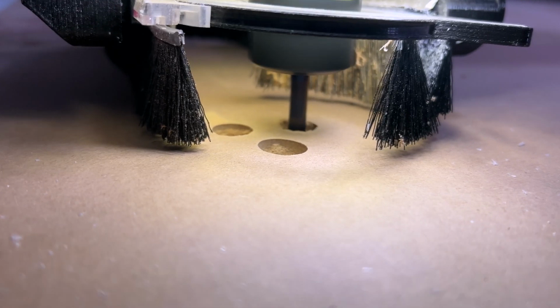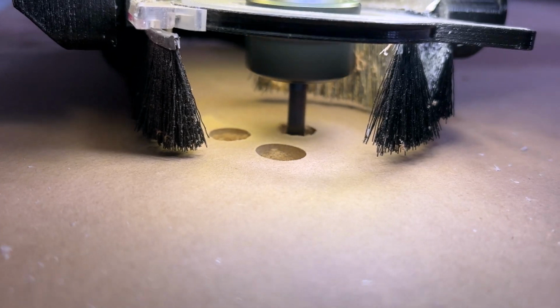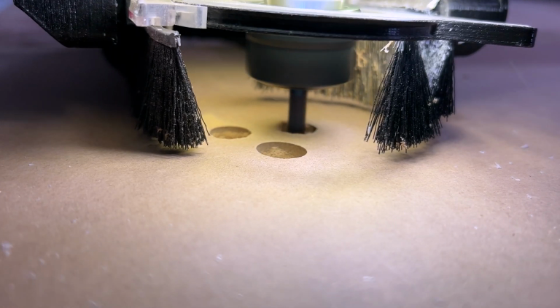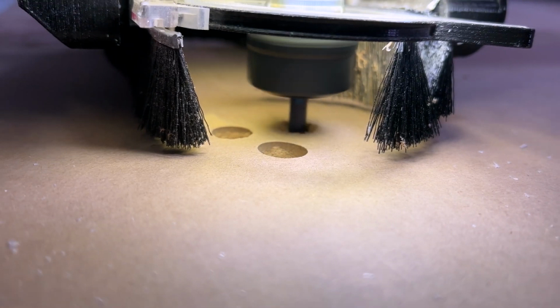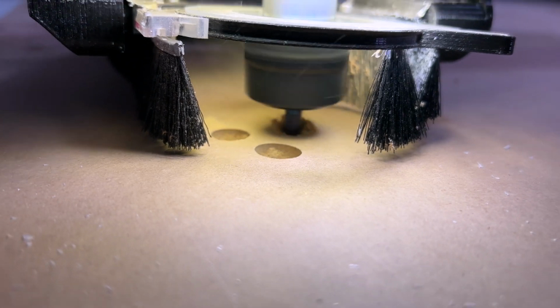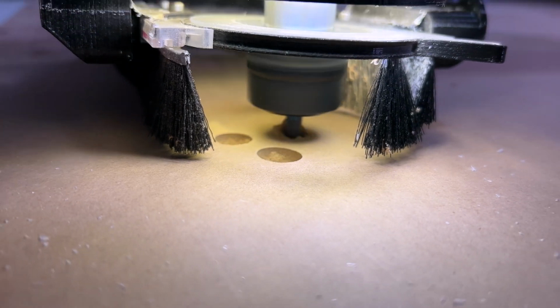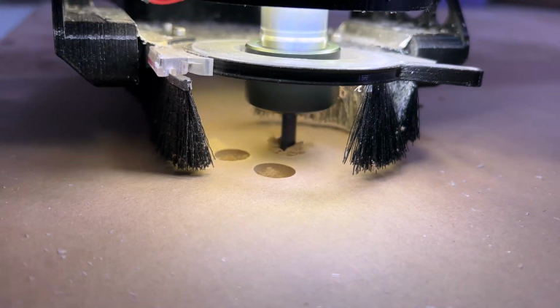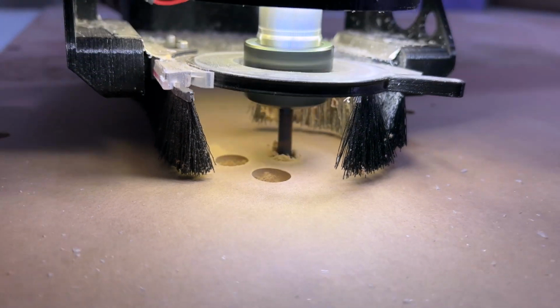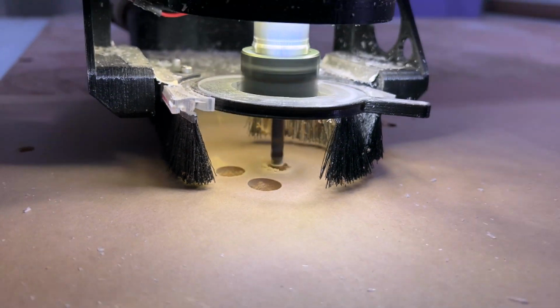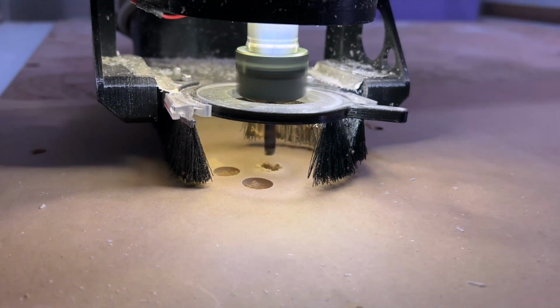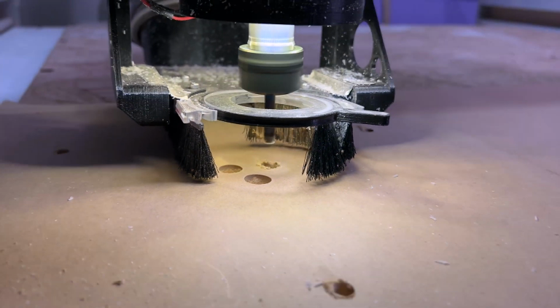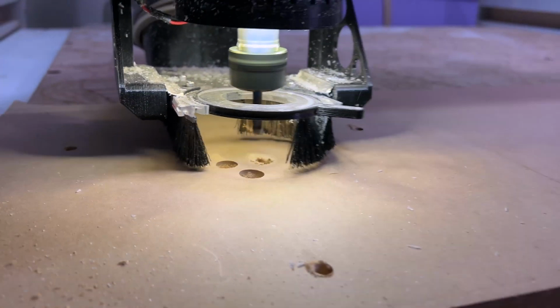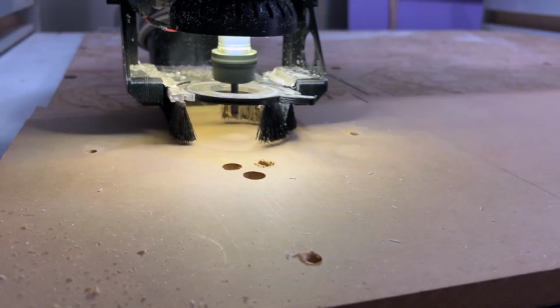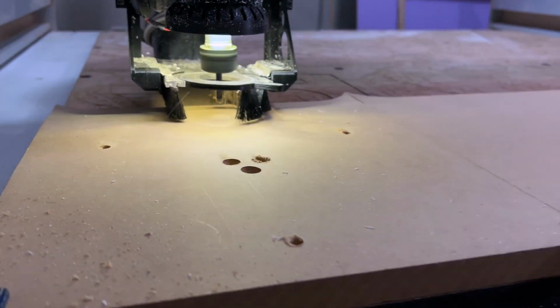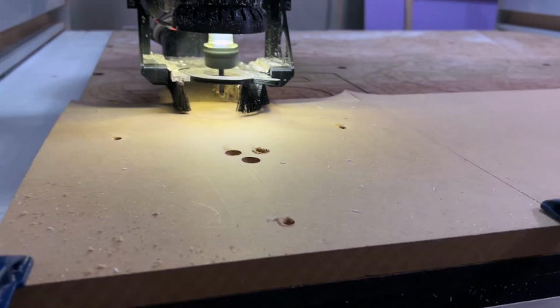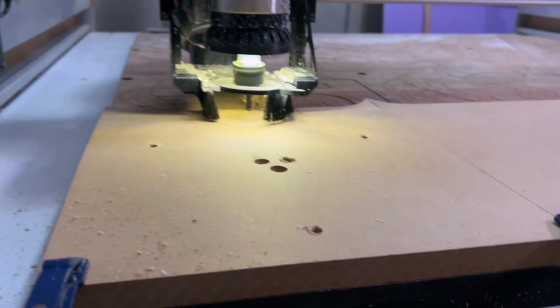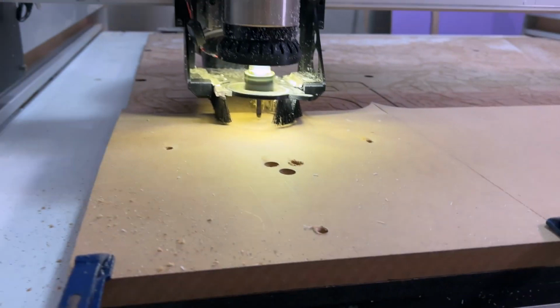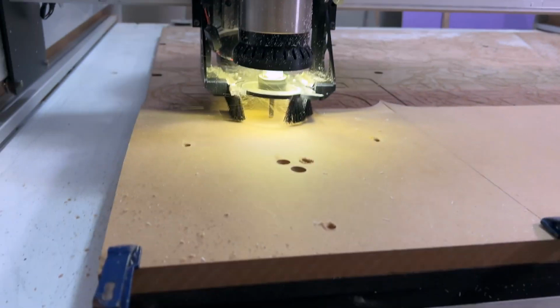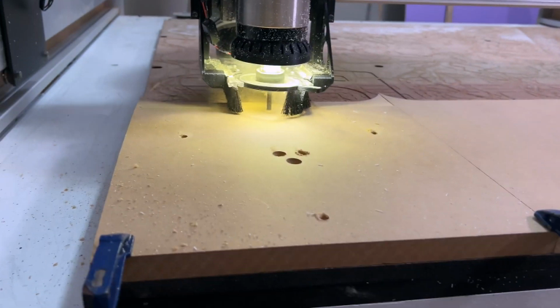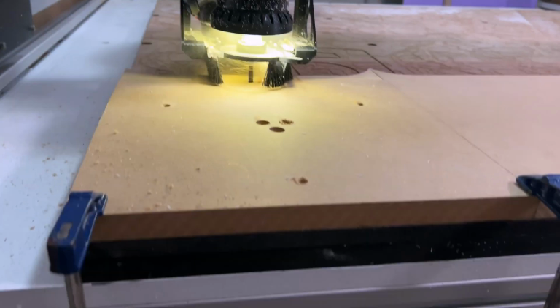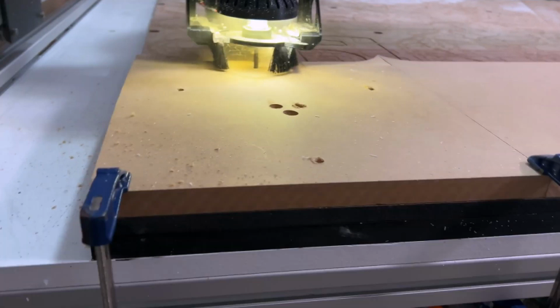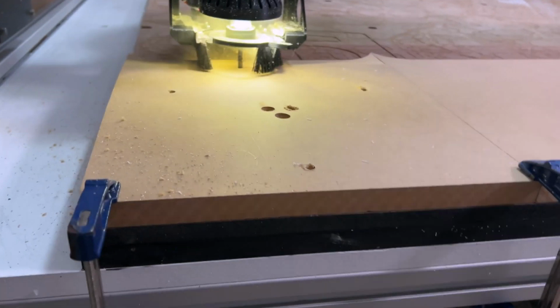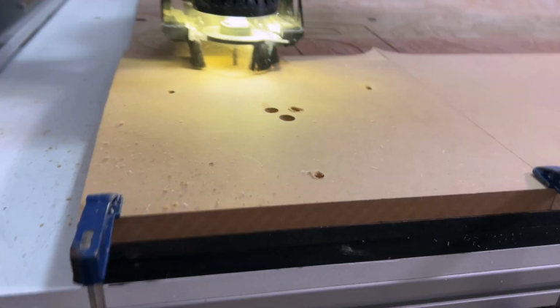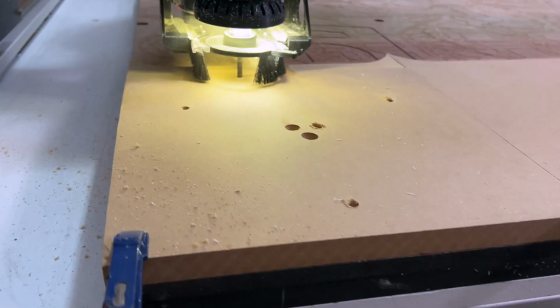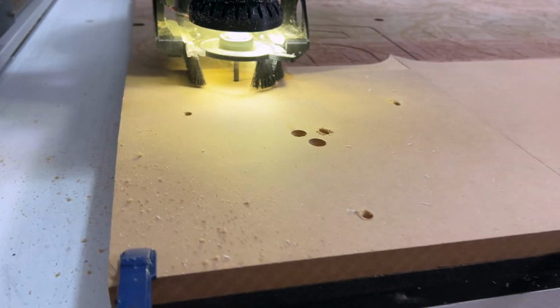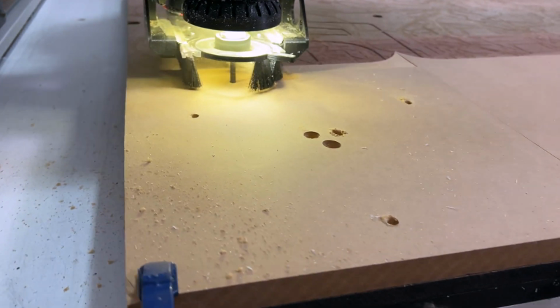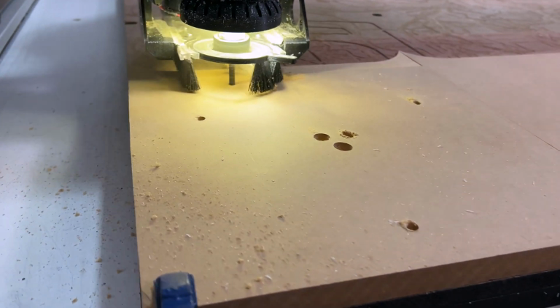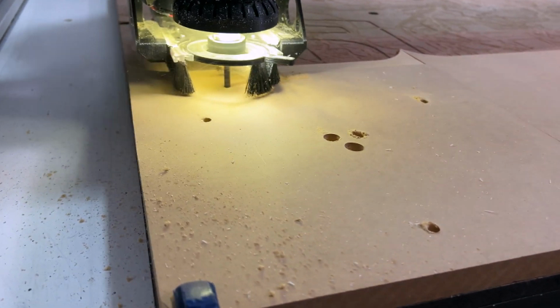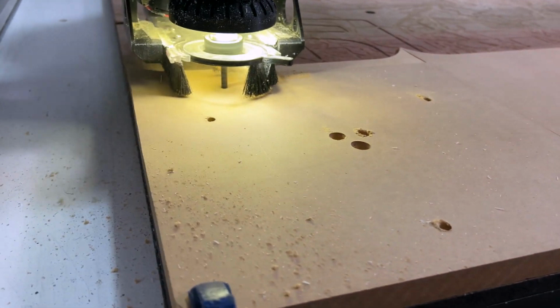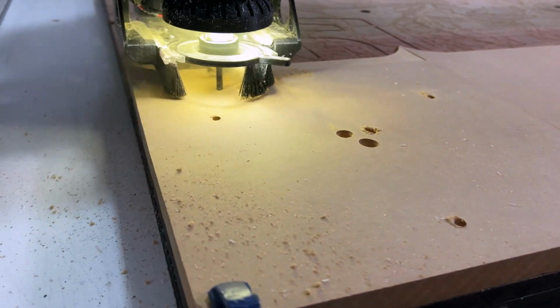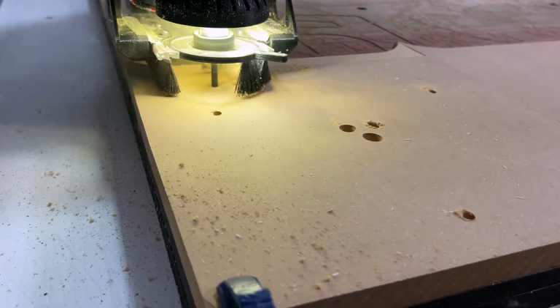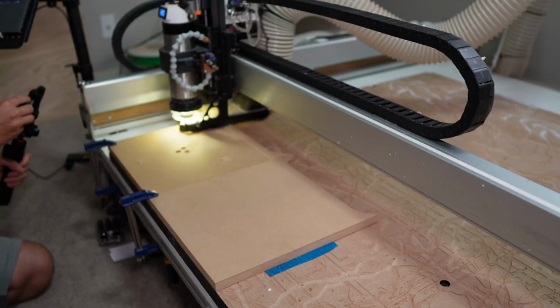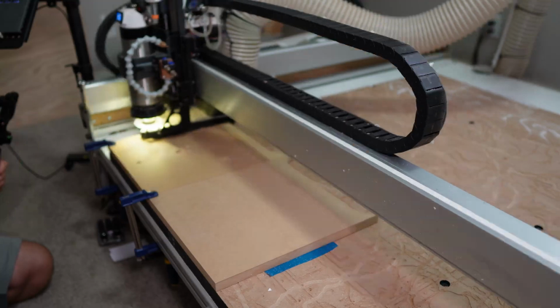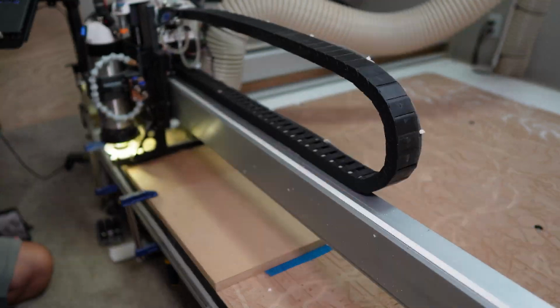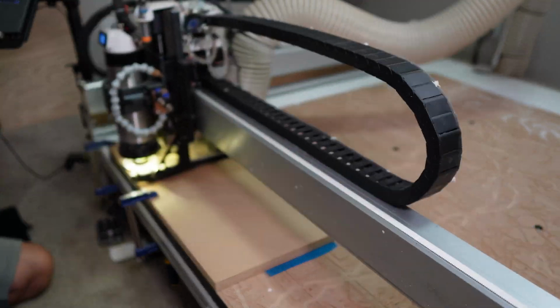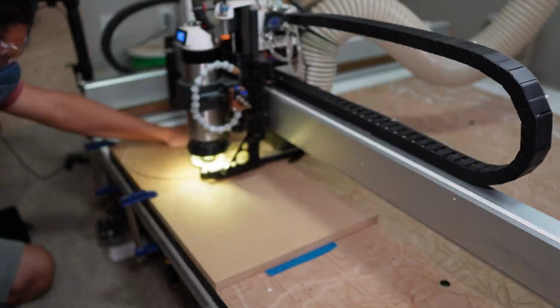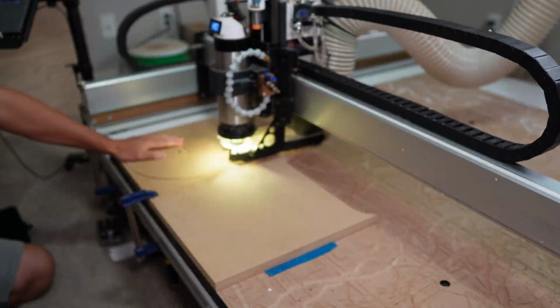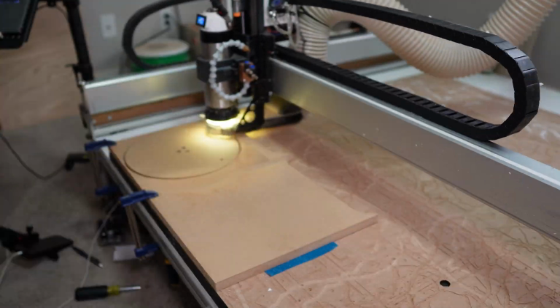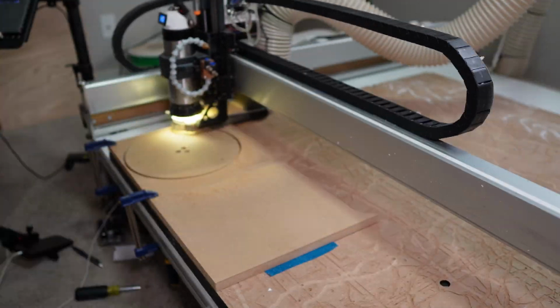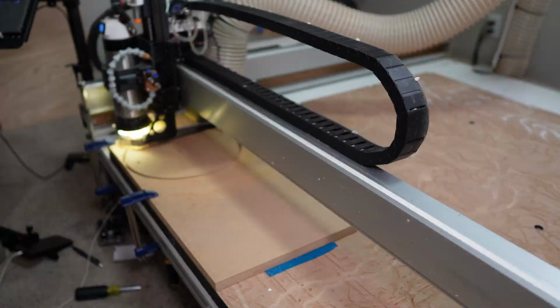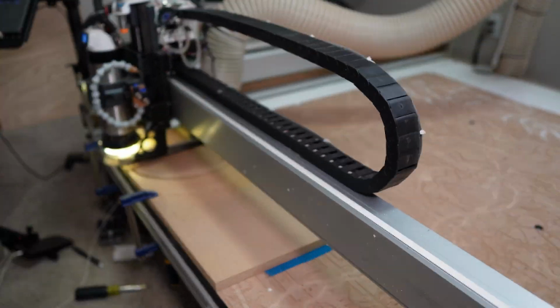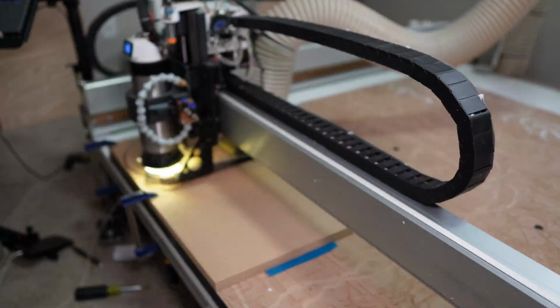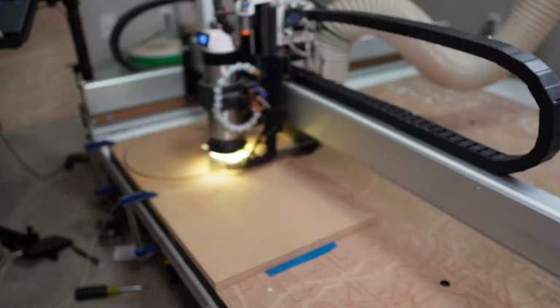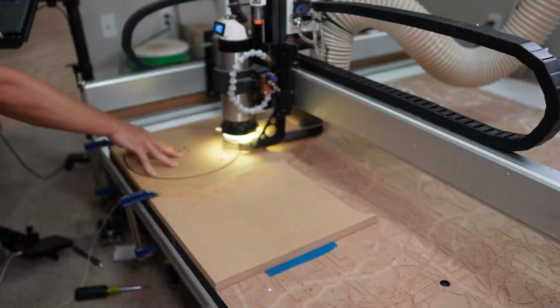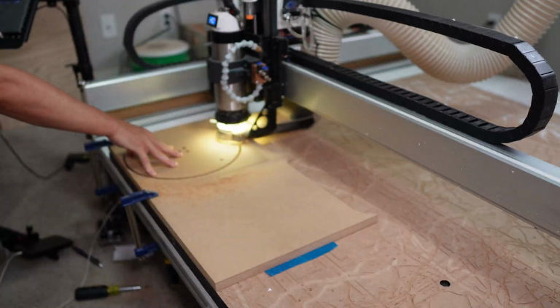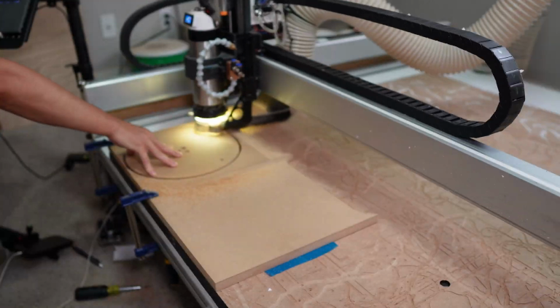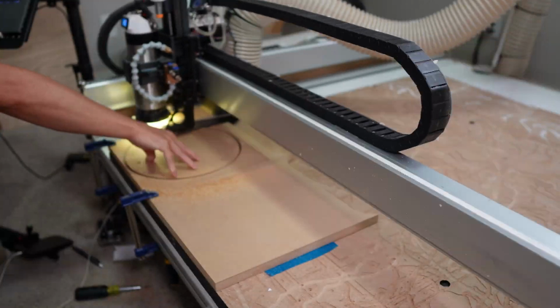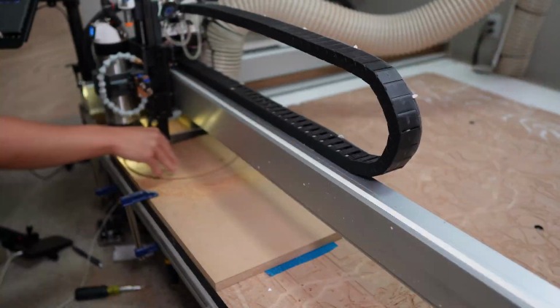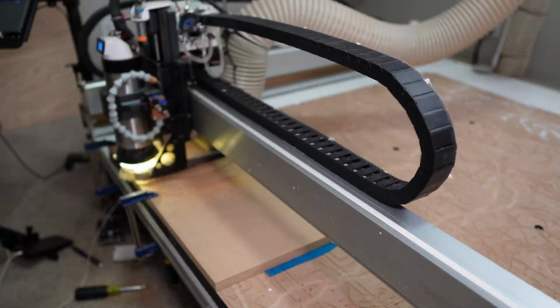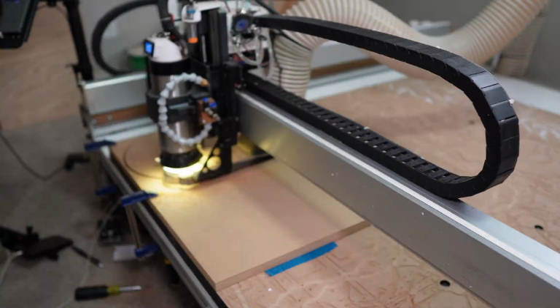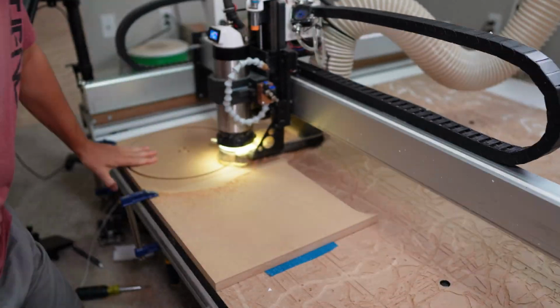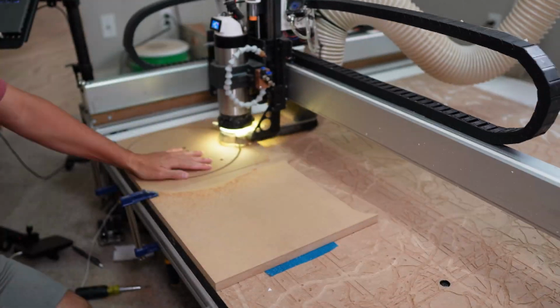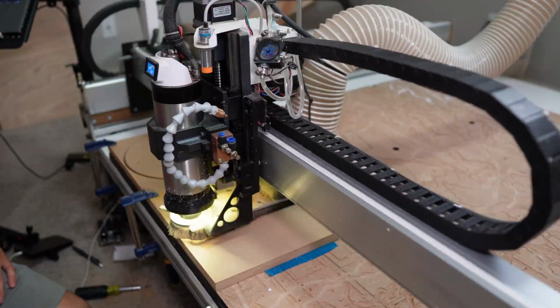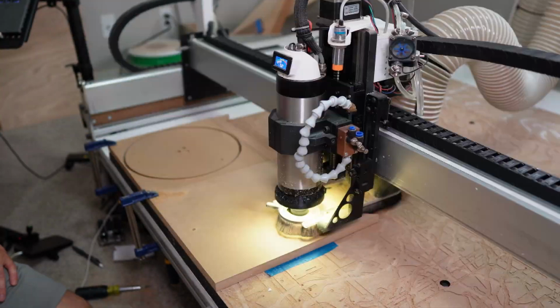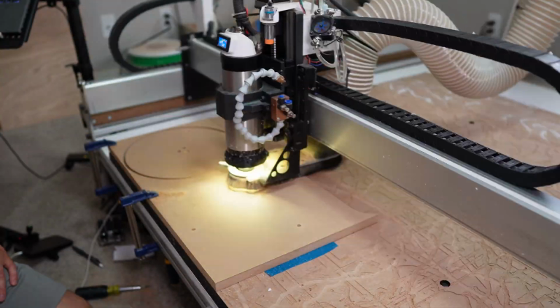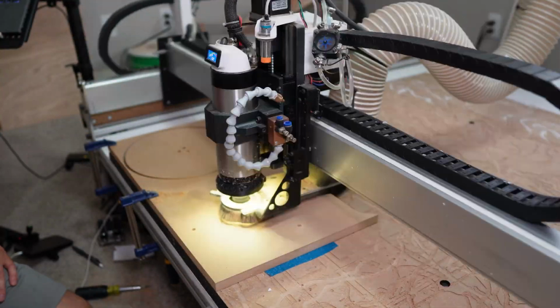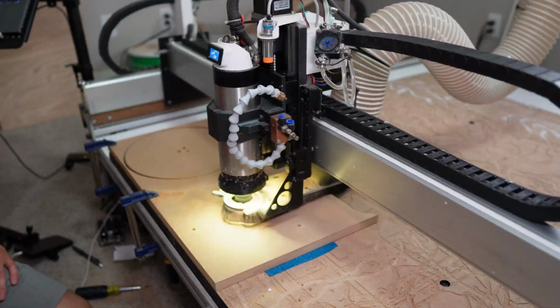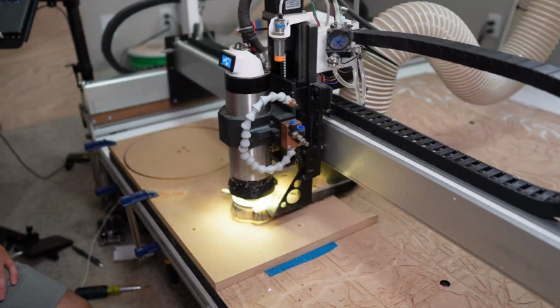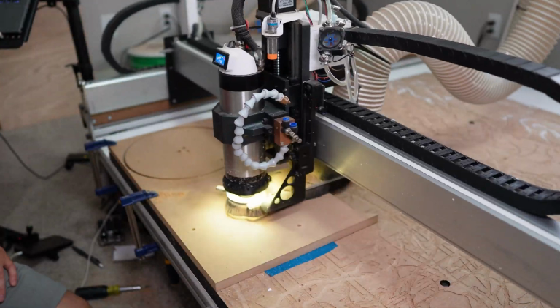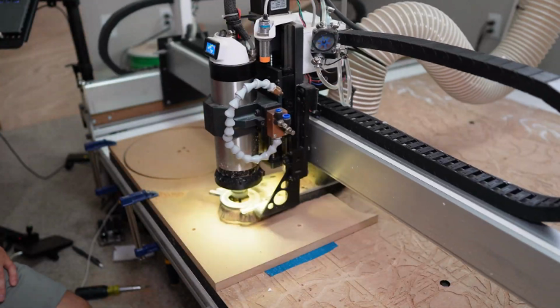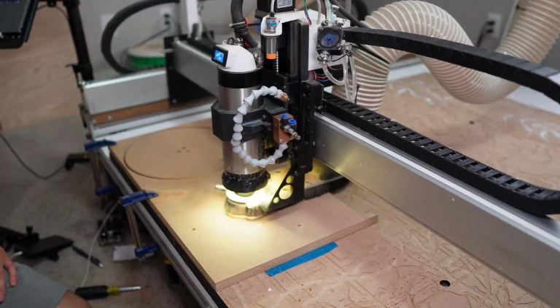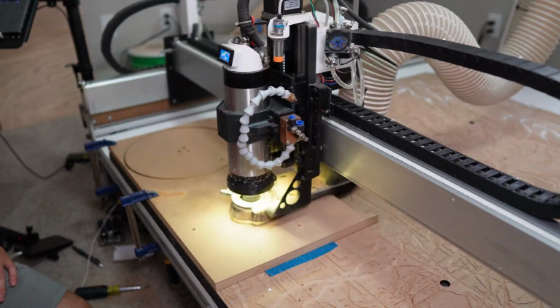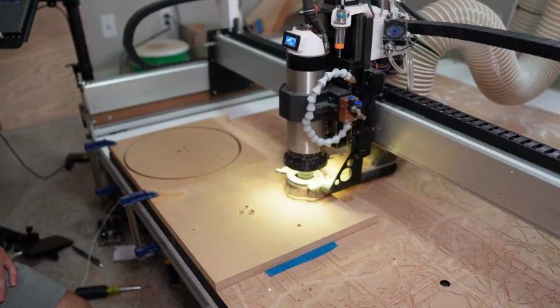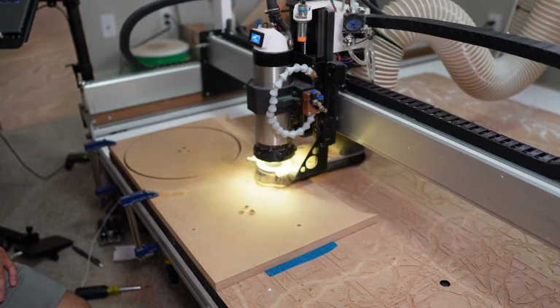Here I'm cutting out the three quarter inch MDF on my CNC — just a quick circle with some mounting holes.